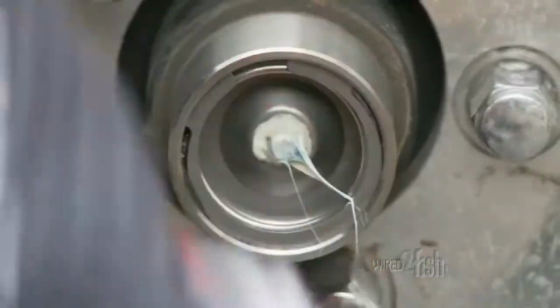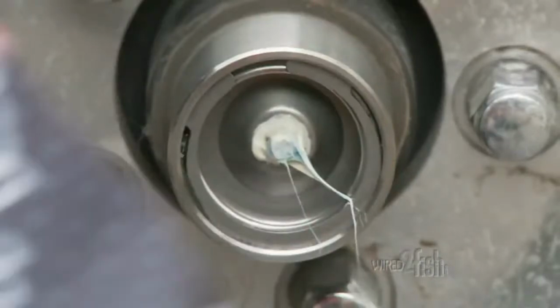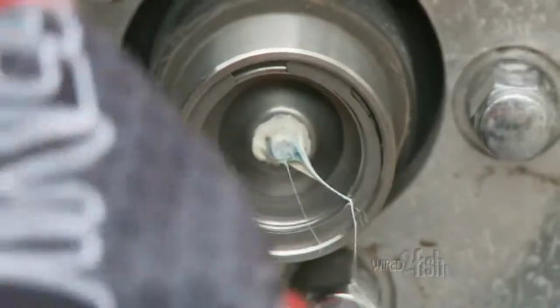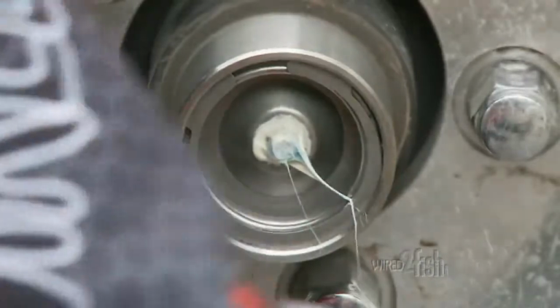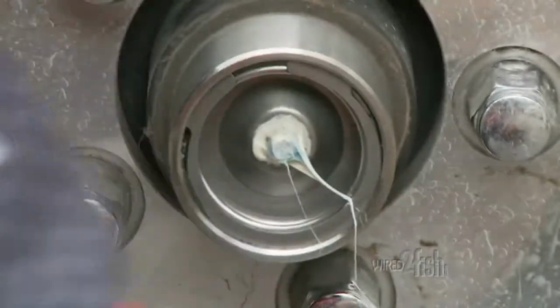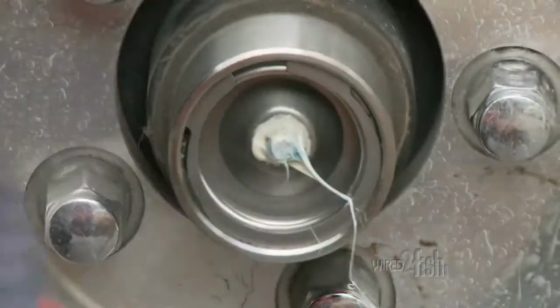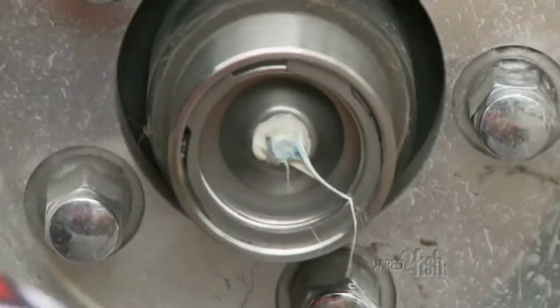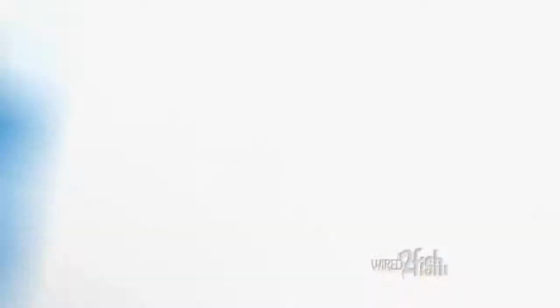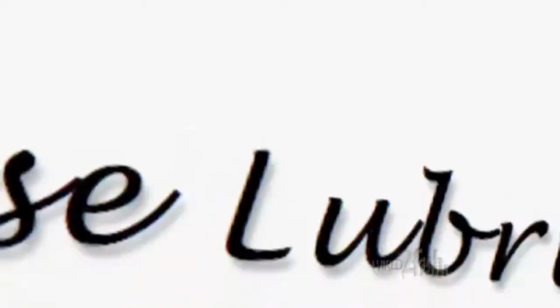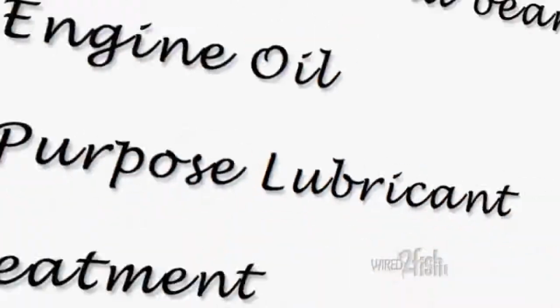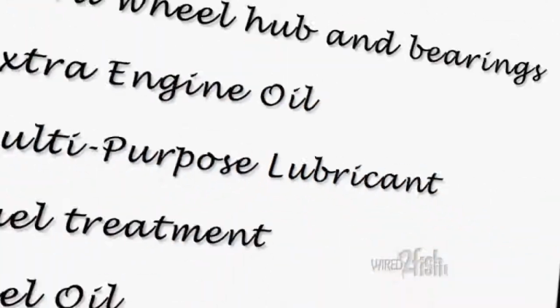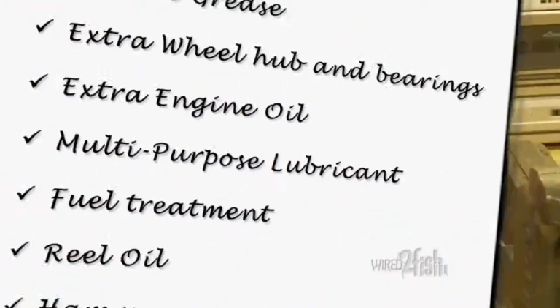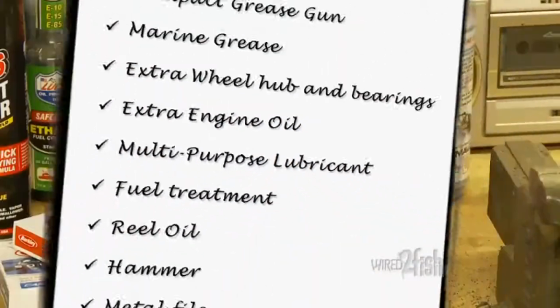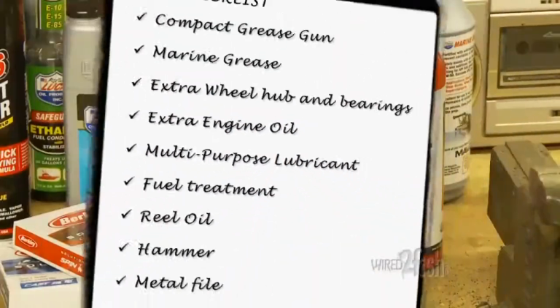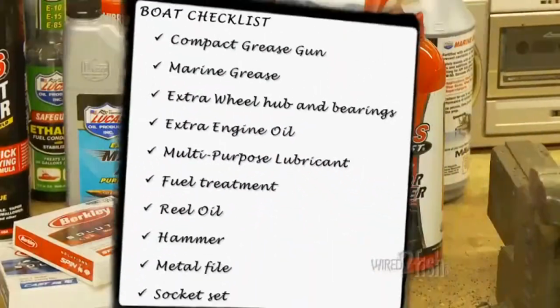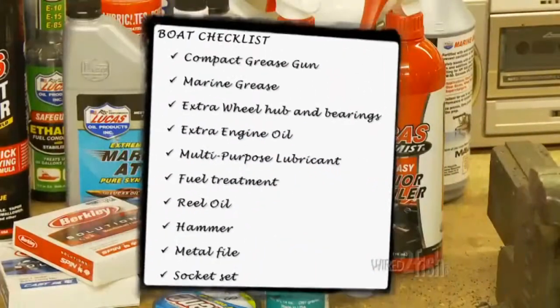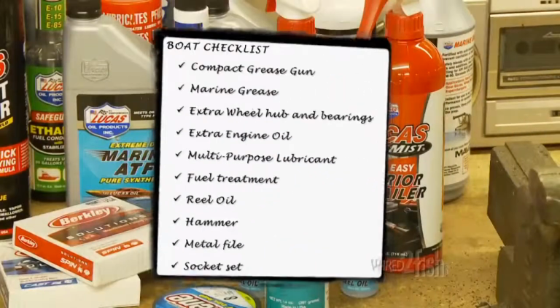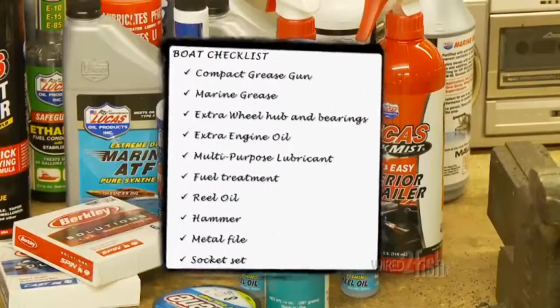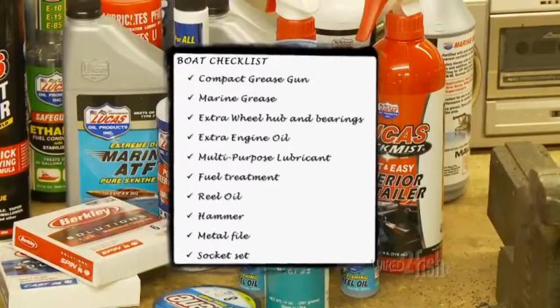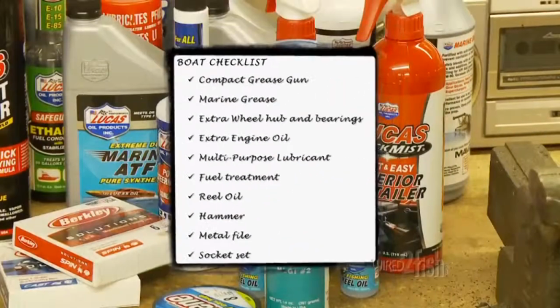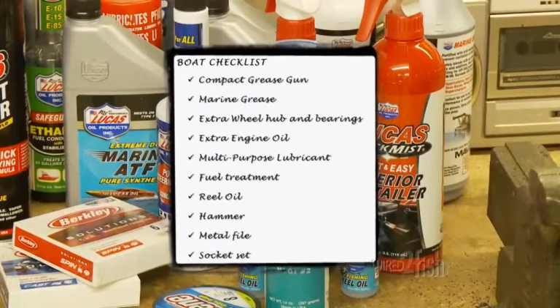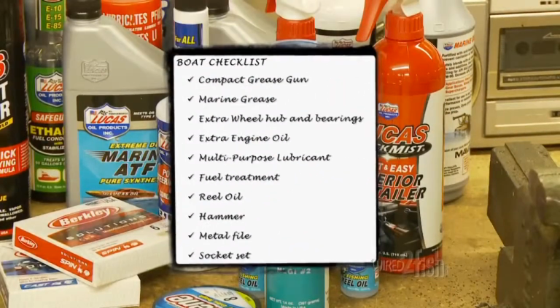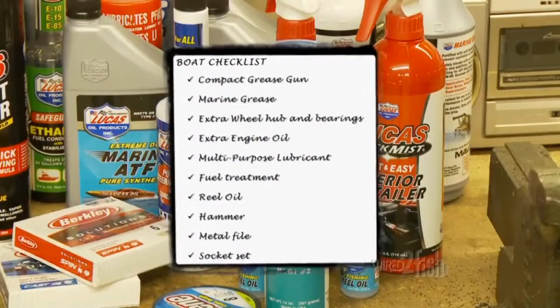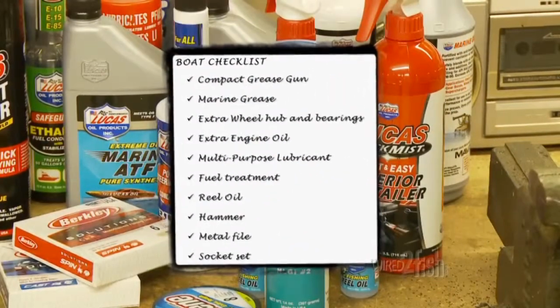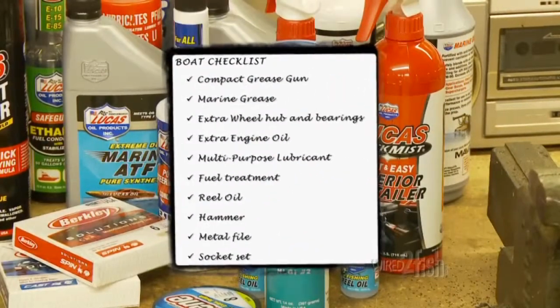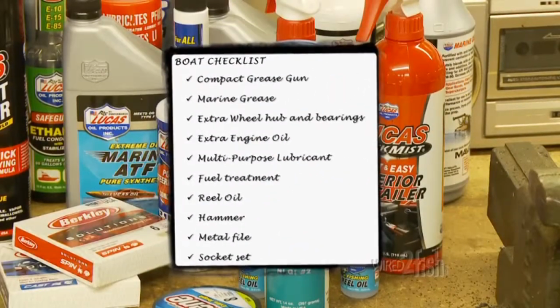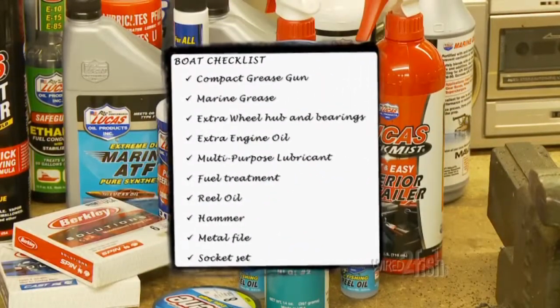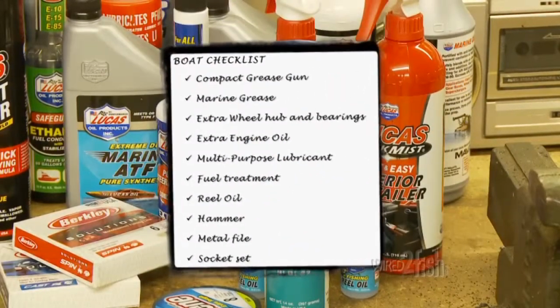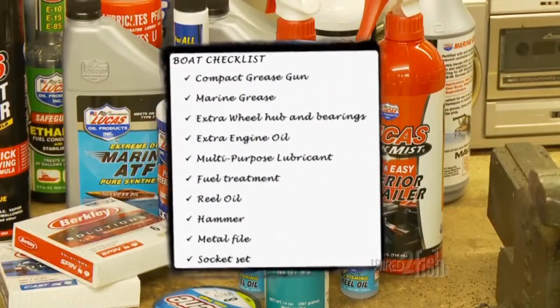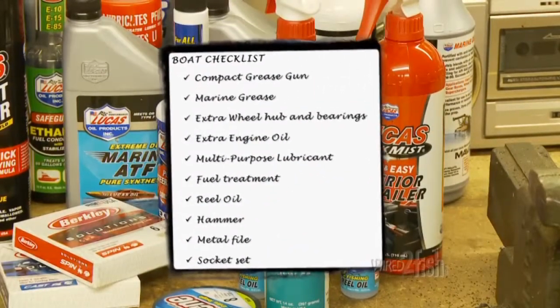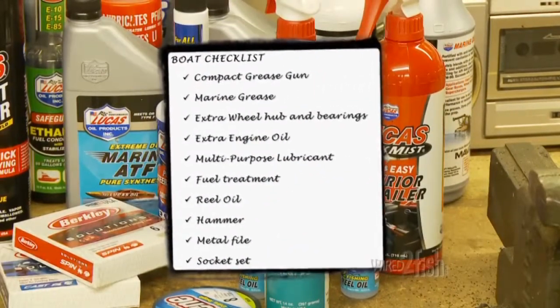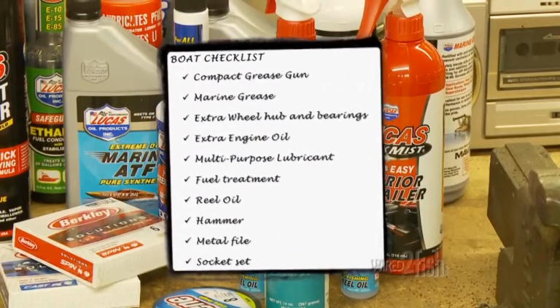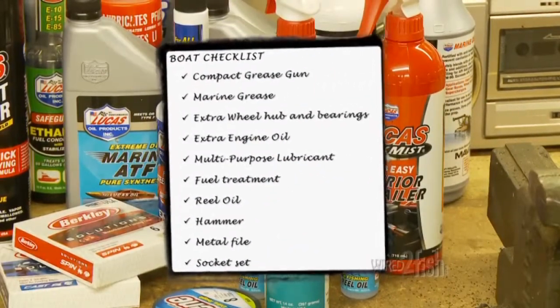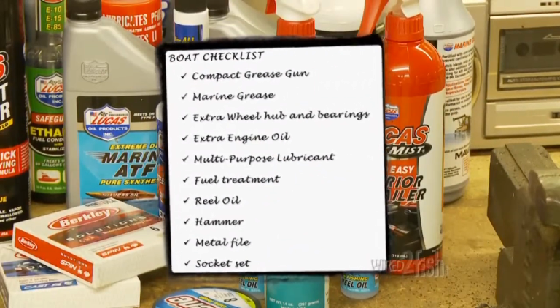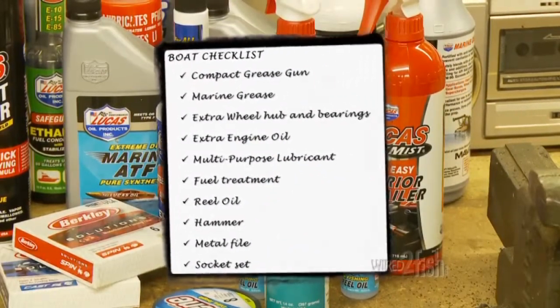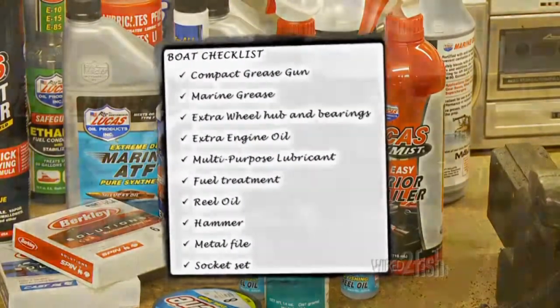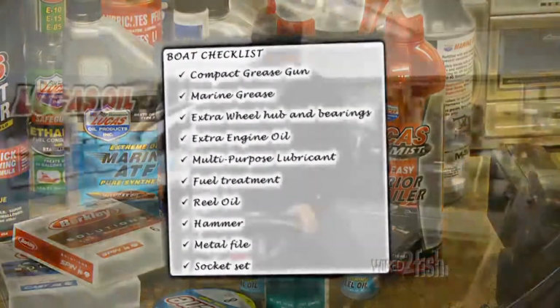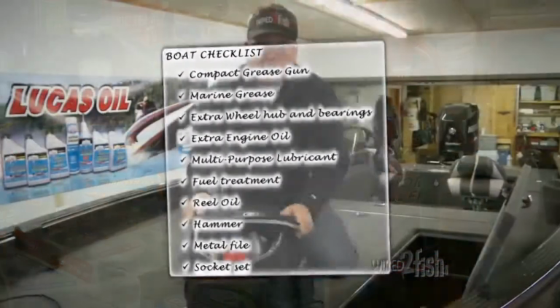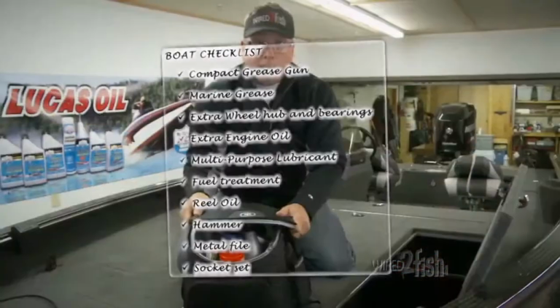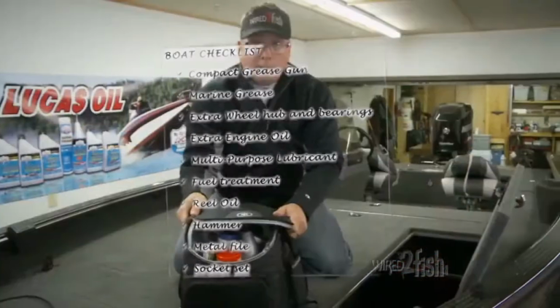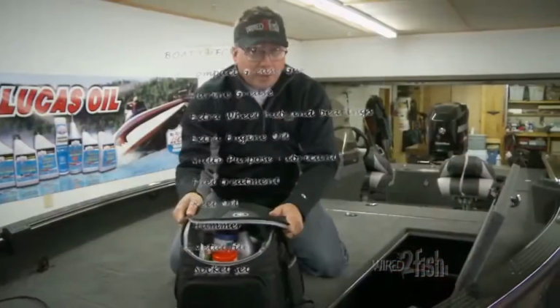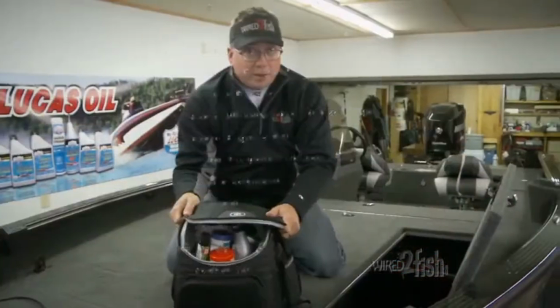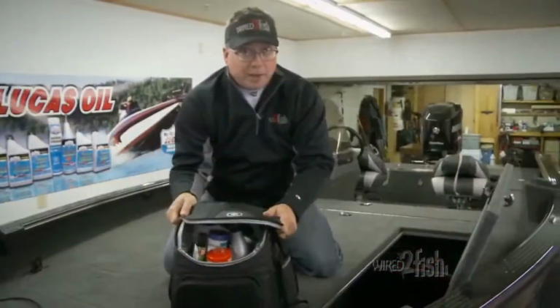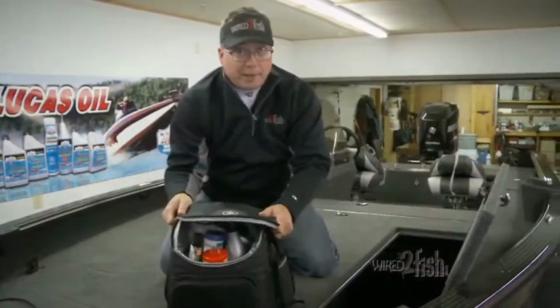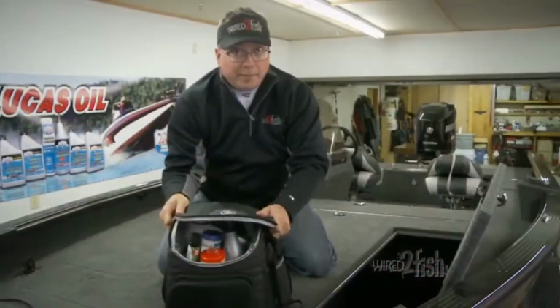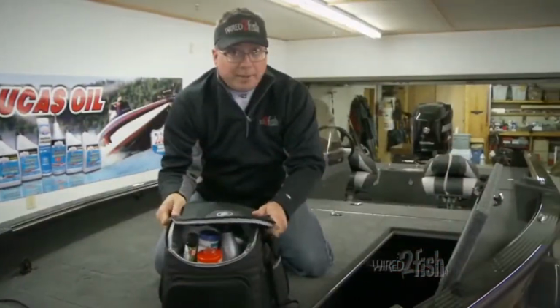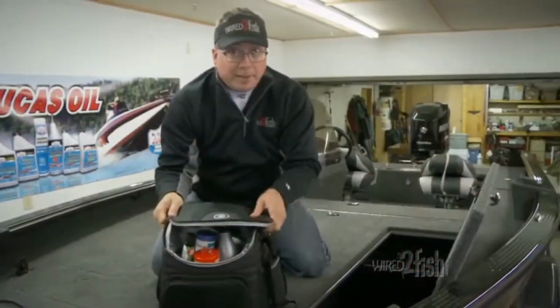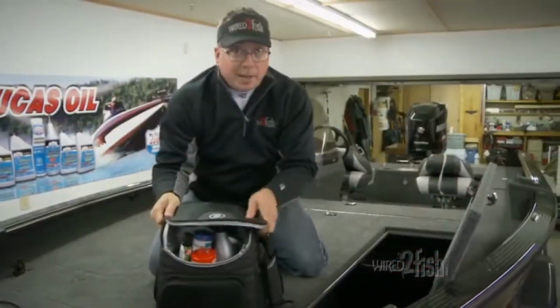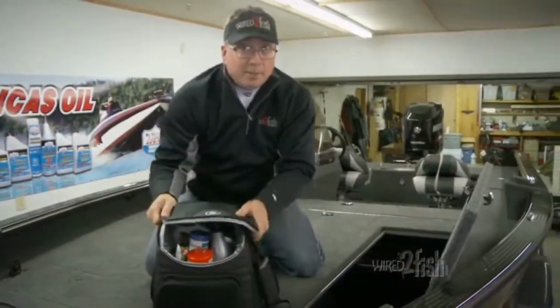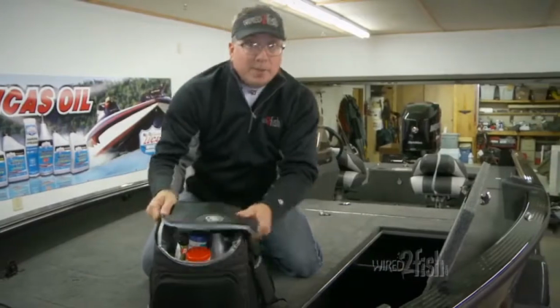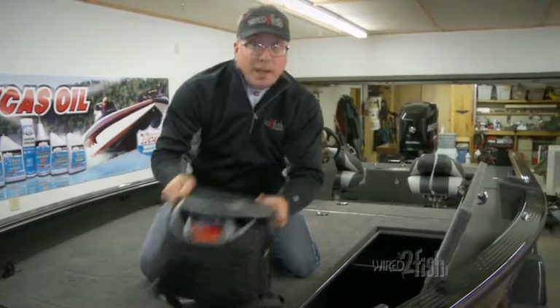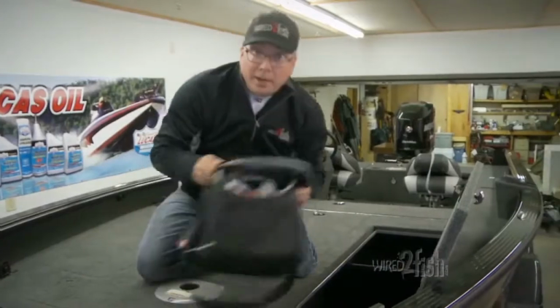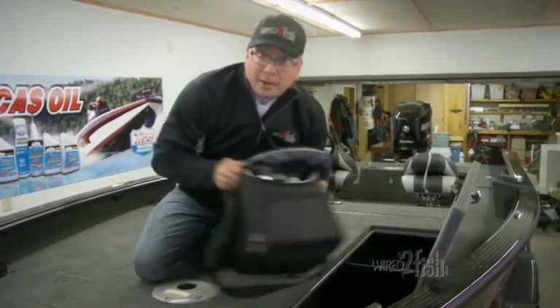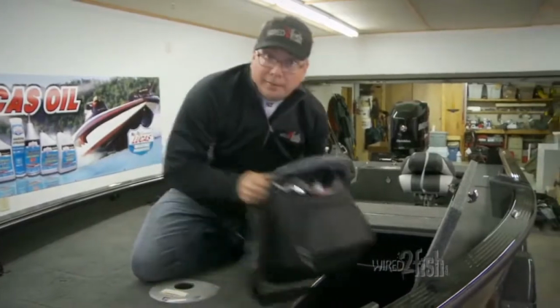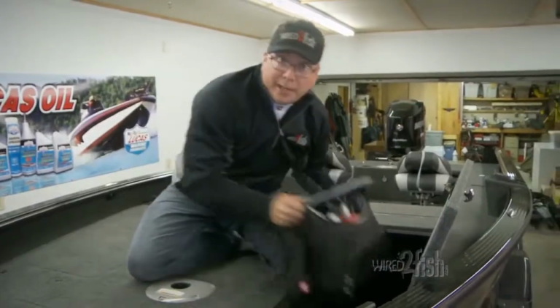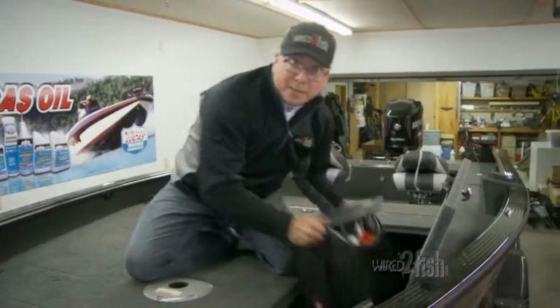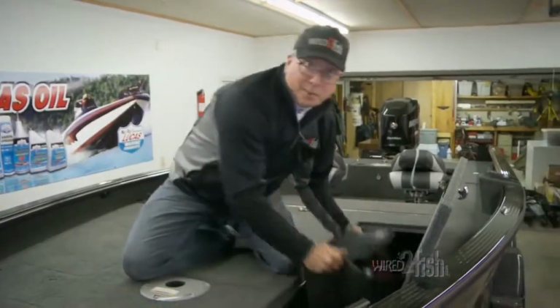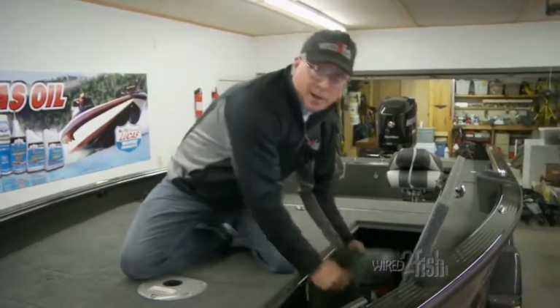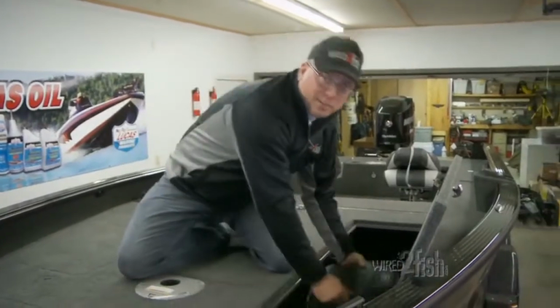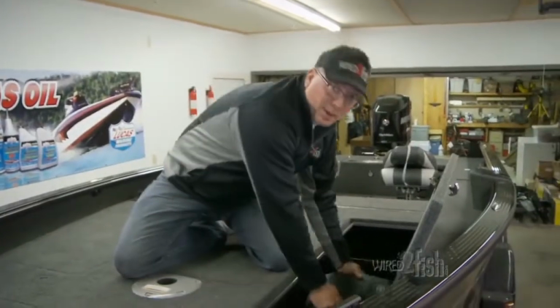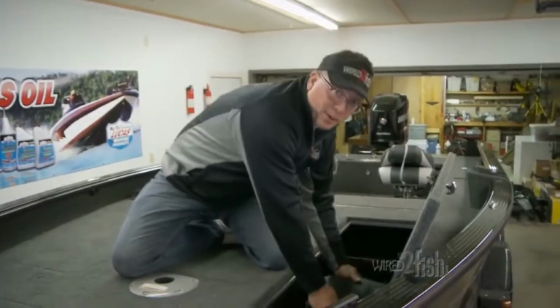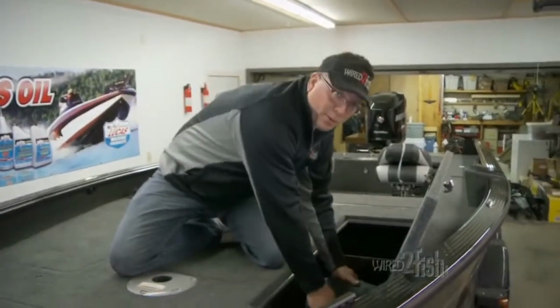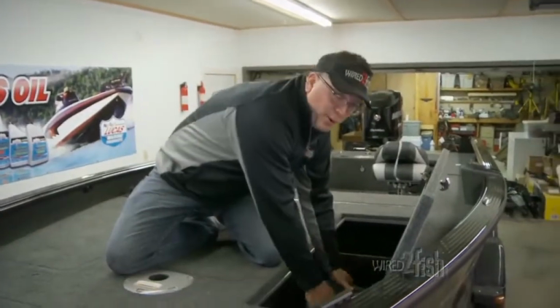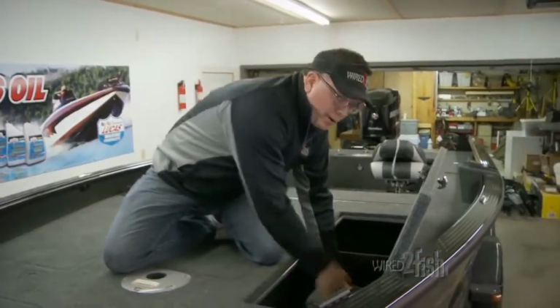I find keeping a waterproof checklist handy for maintaining a basic inventory. Make sure you have these items and you'll have fewer problems on the water.